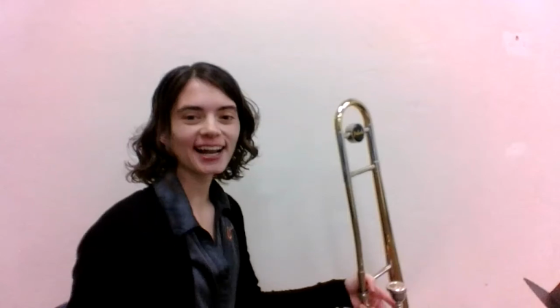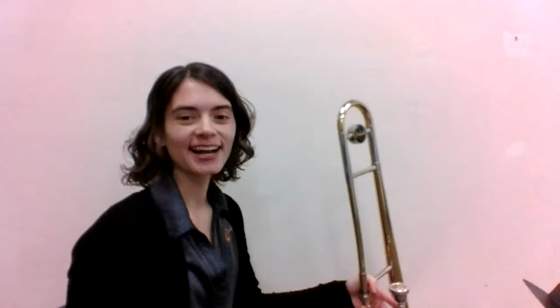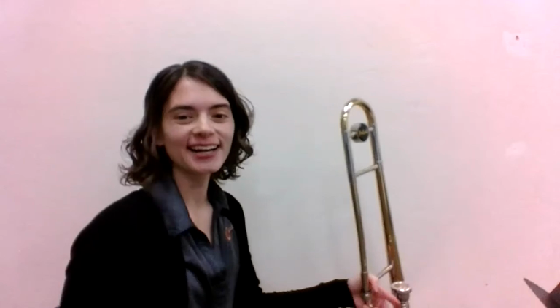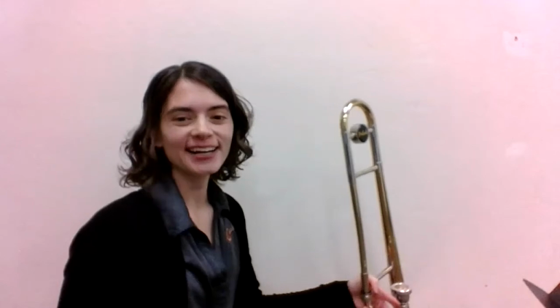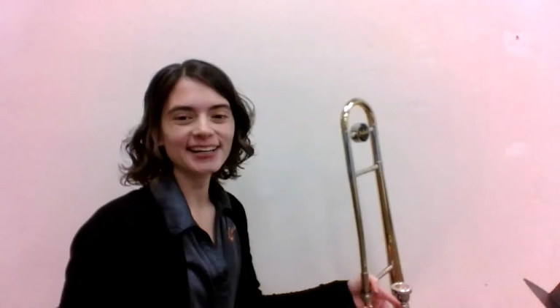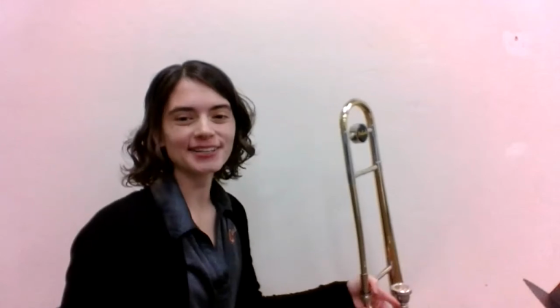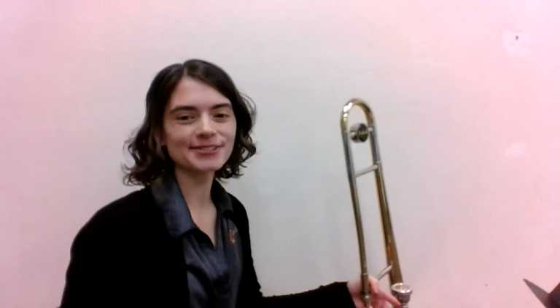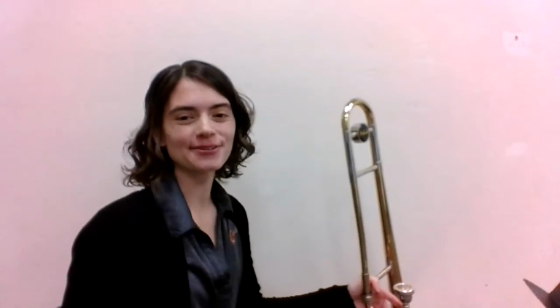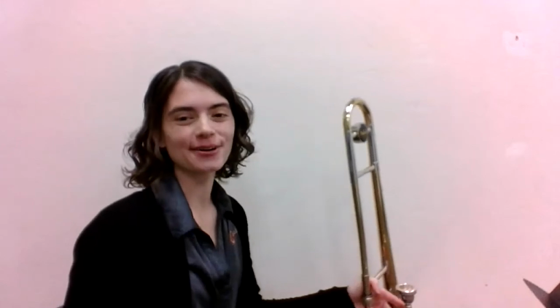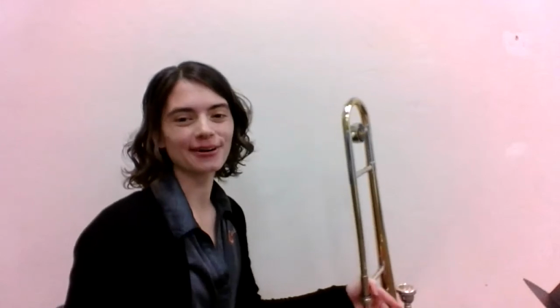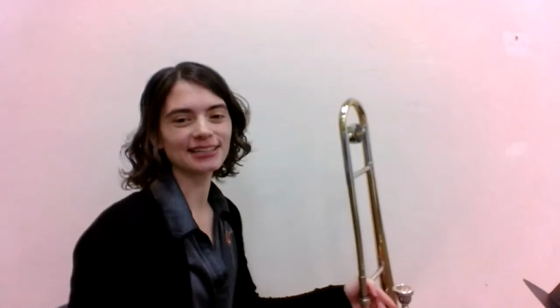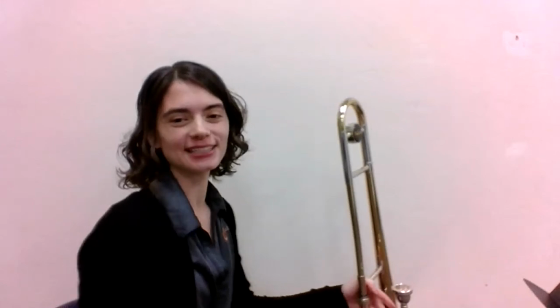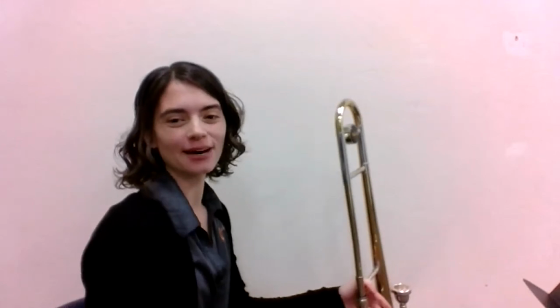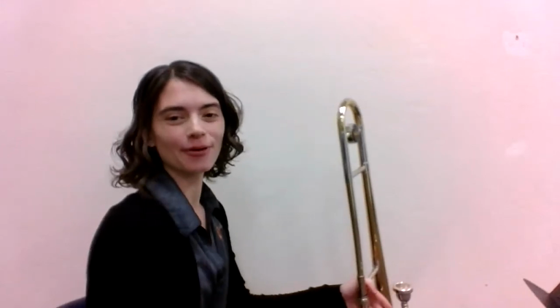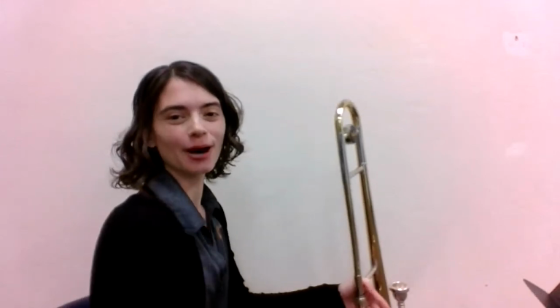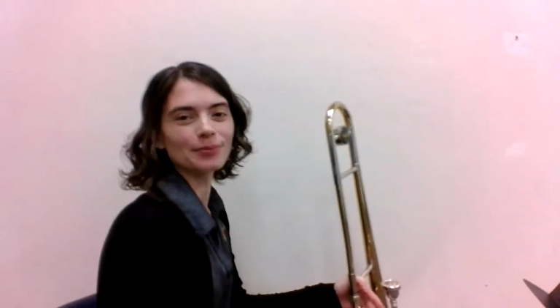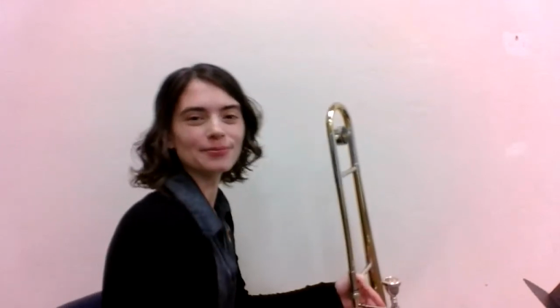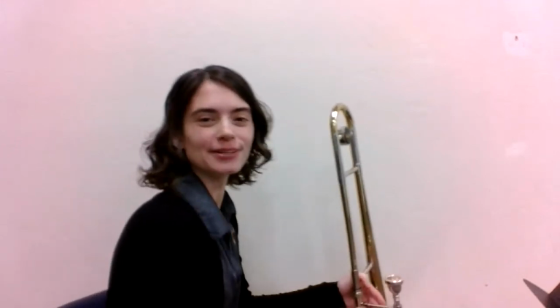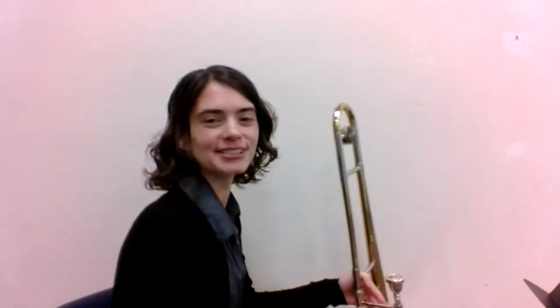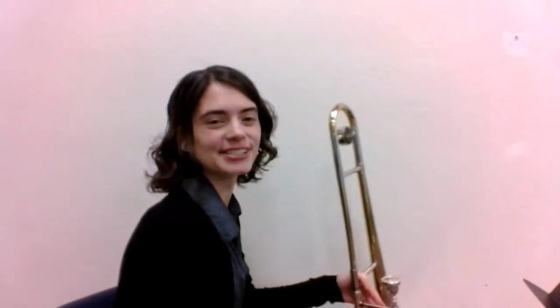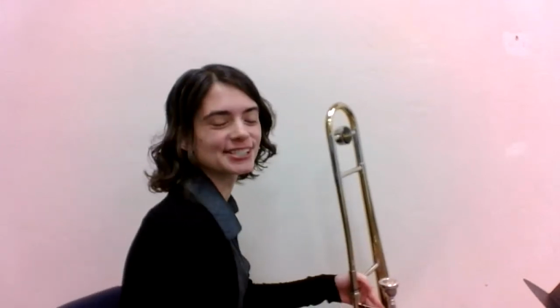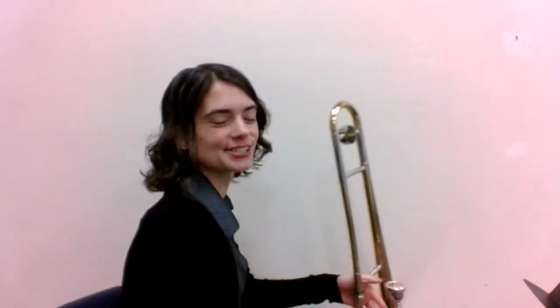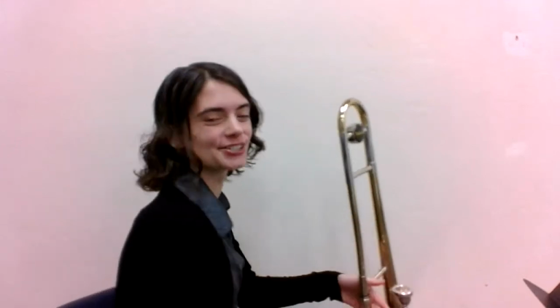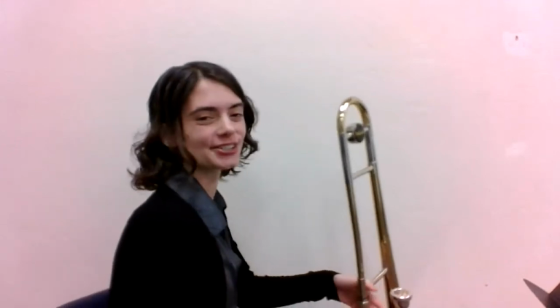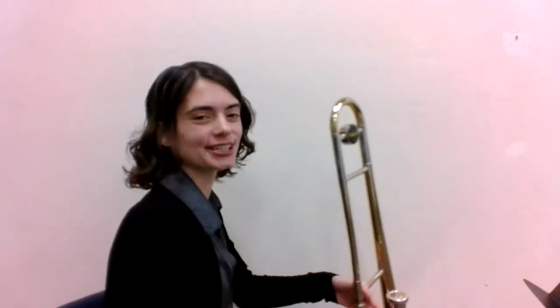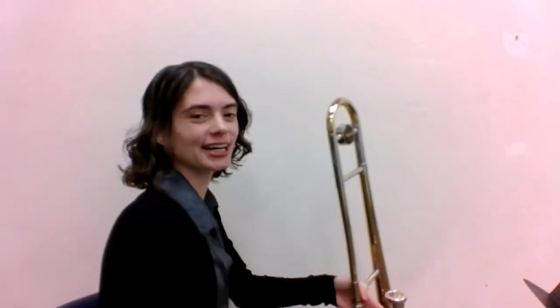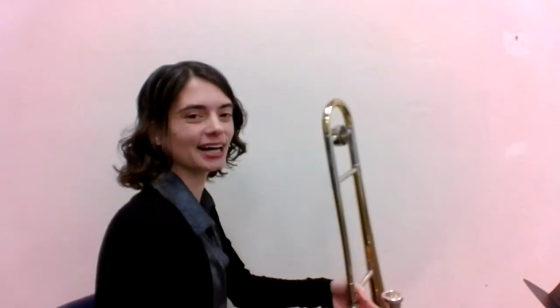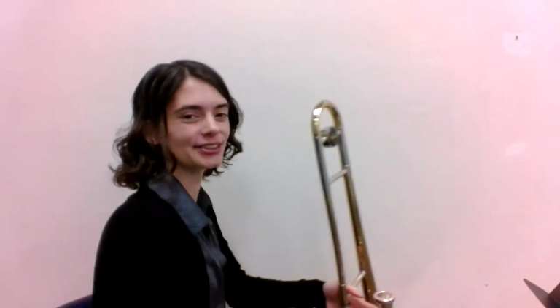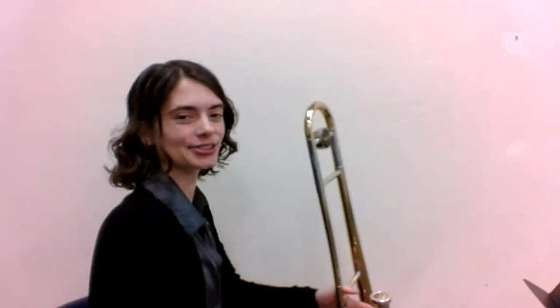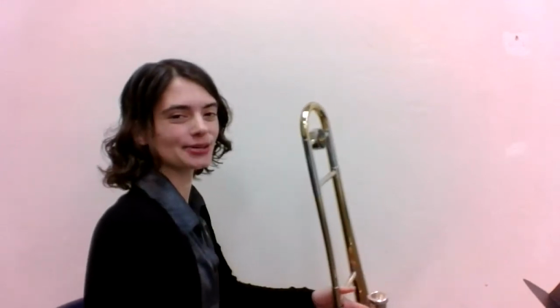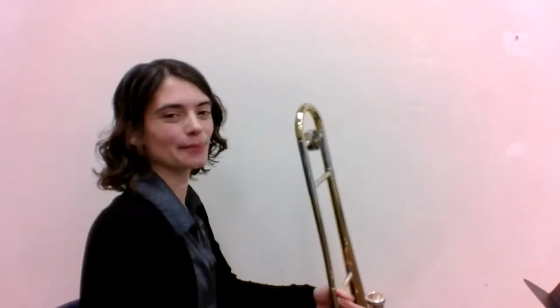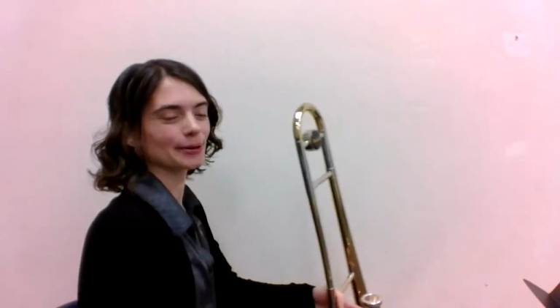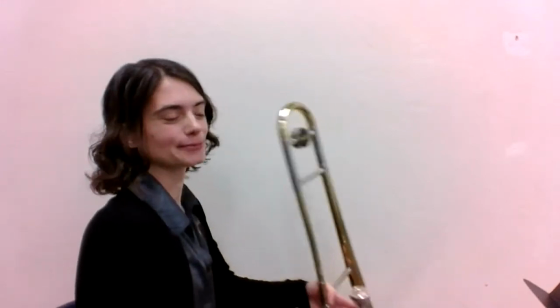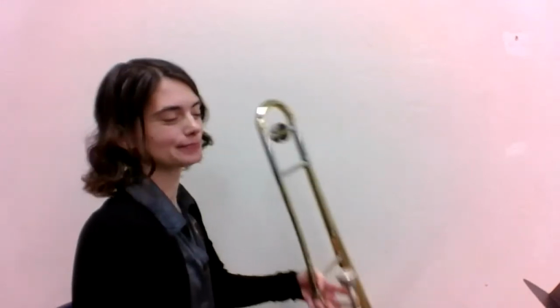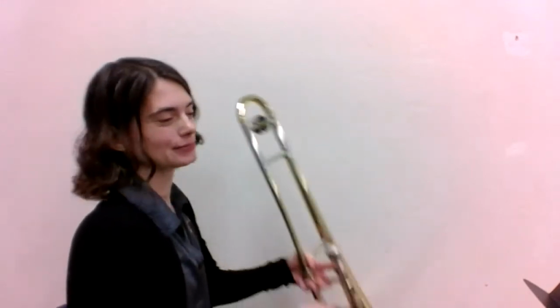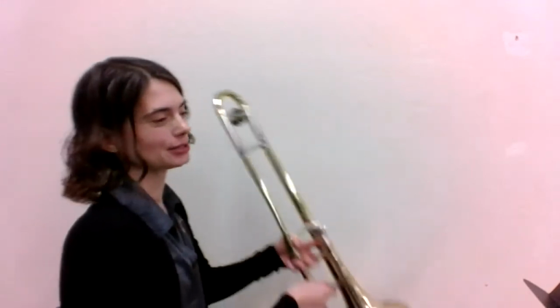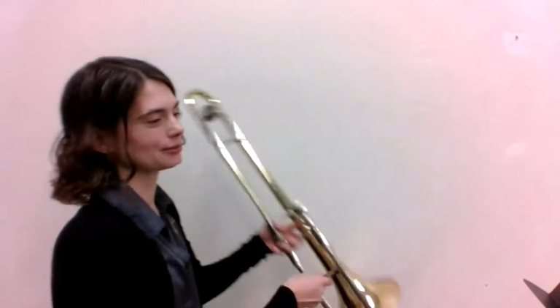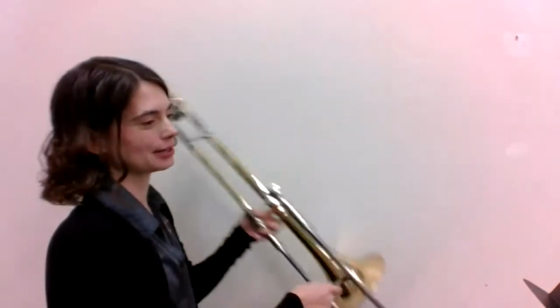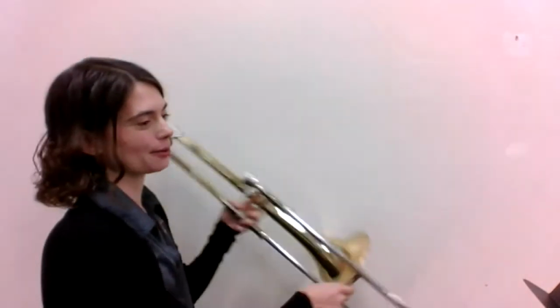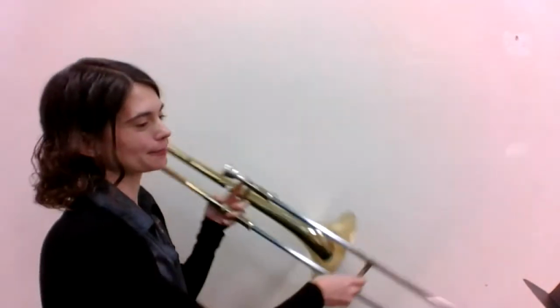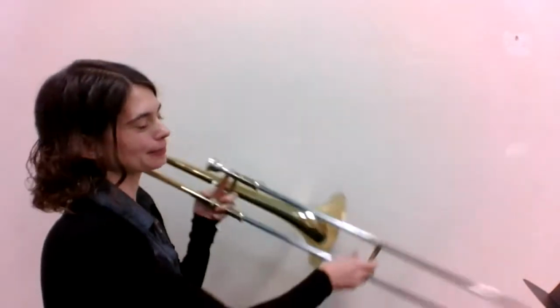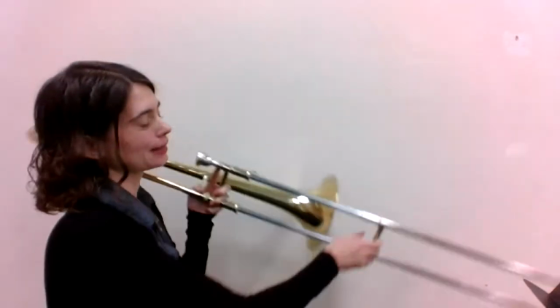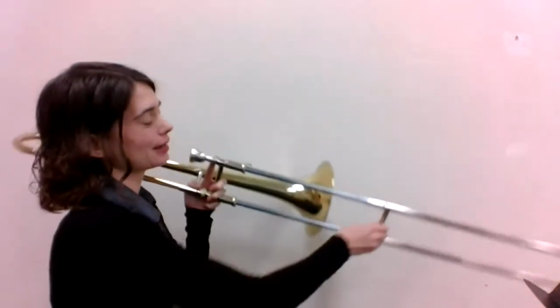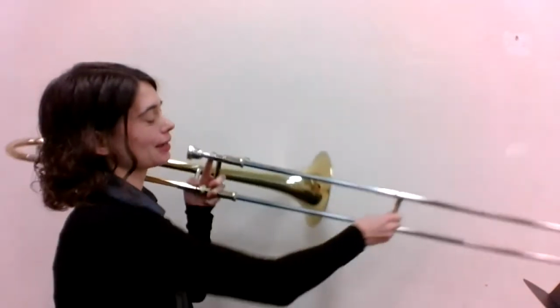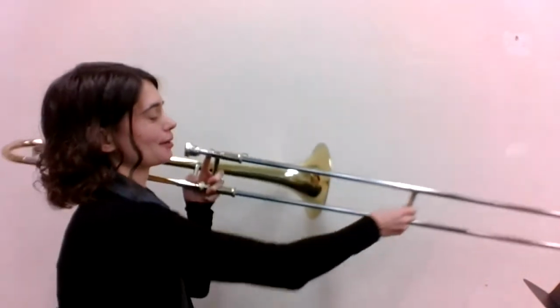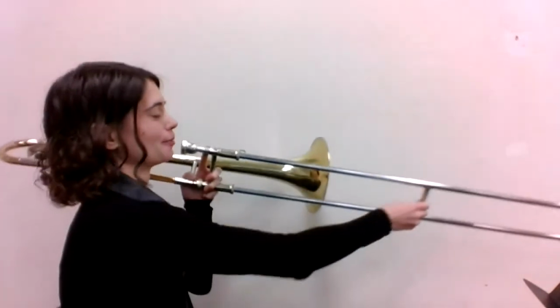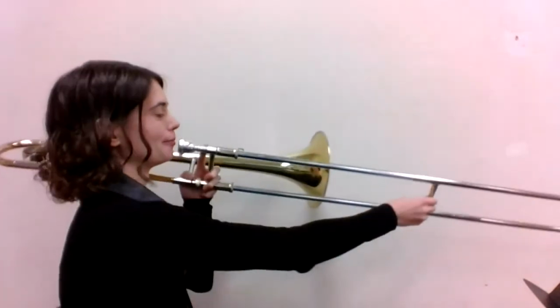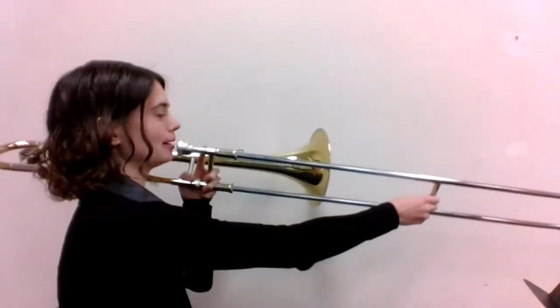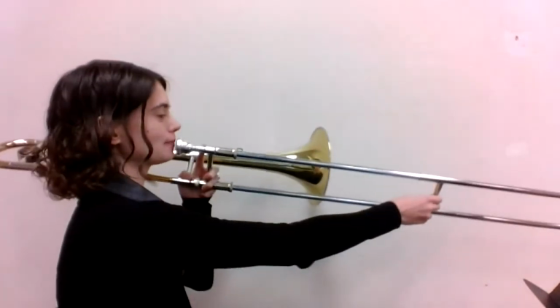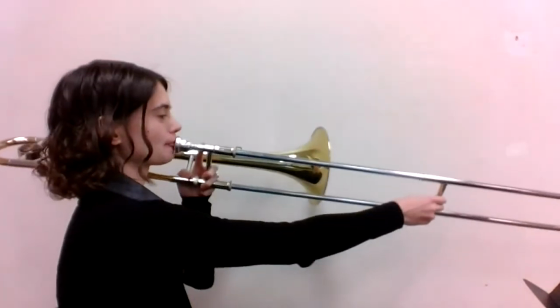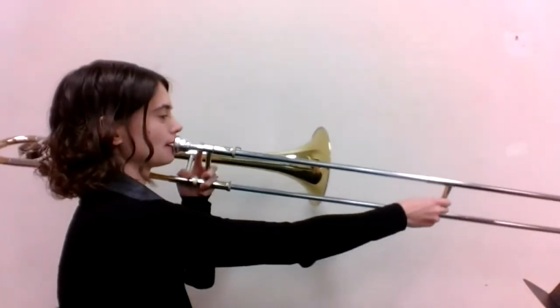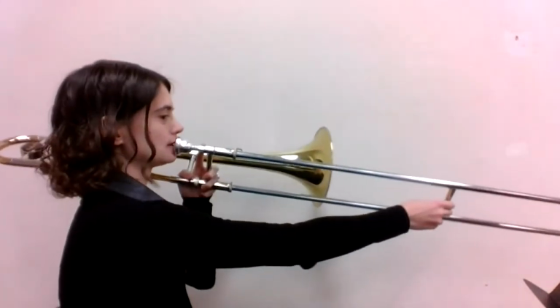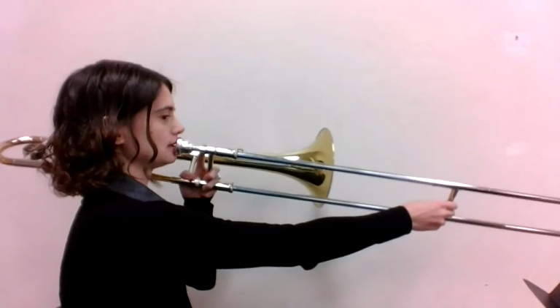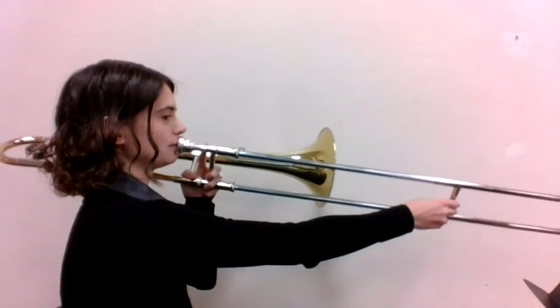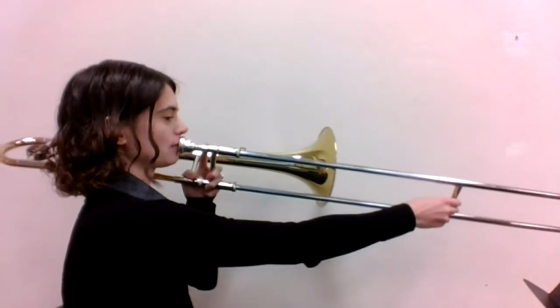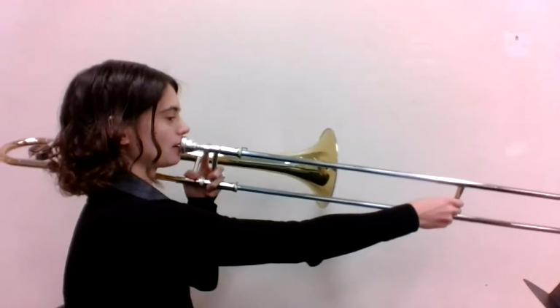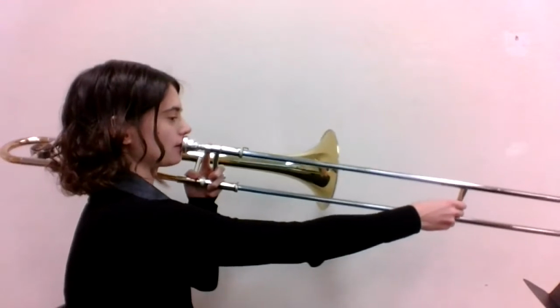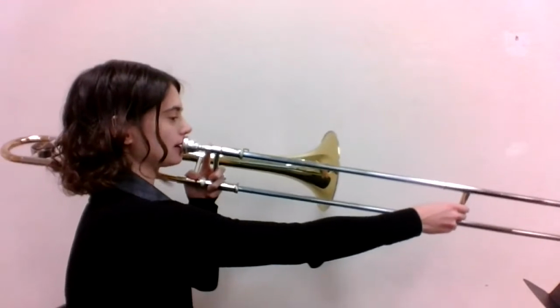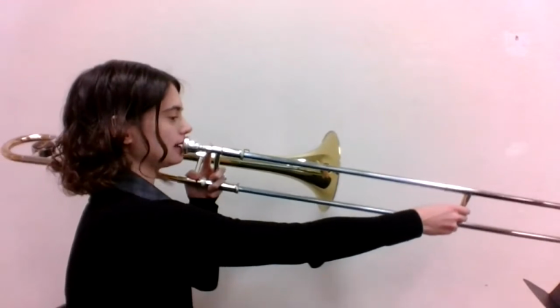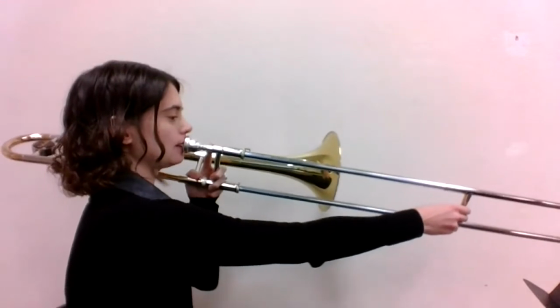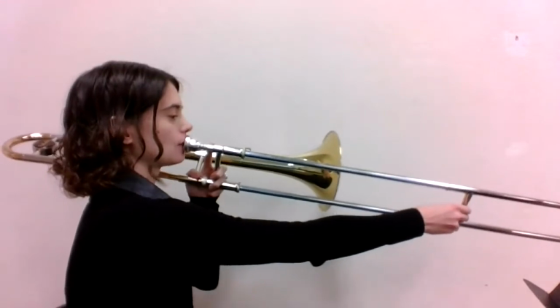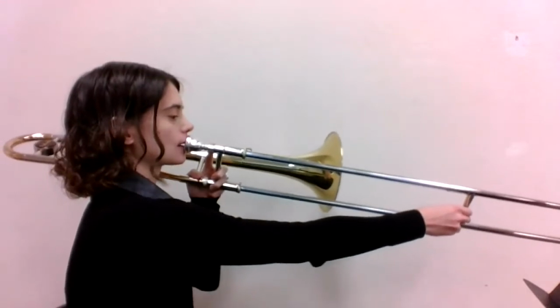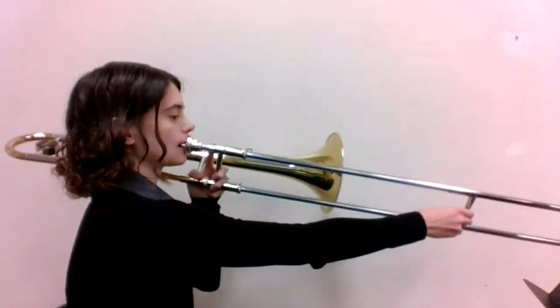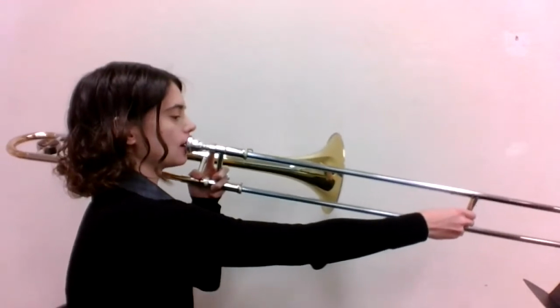Here's a recording that will help you play Distant Journey on the trombone. Here we go. One, two, ready, go.